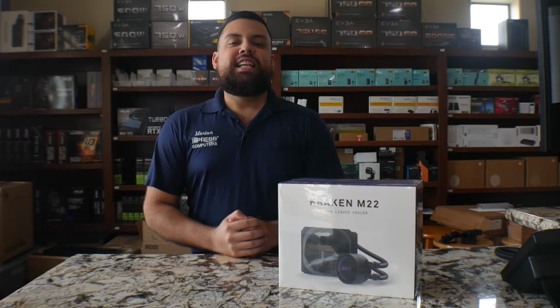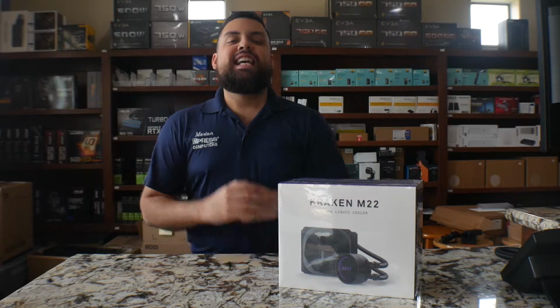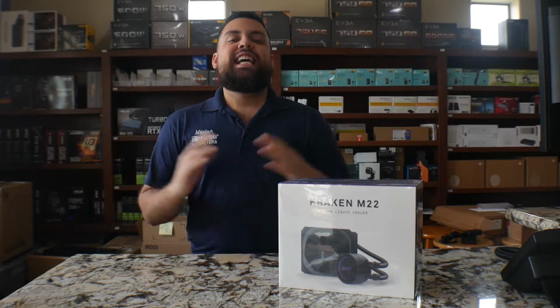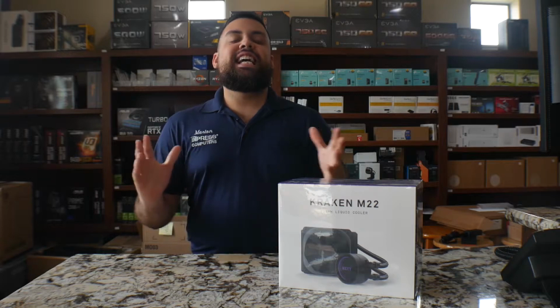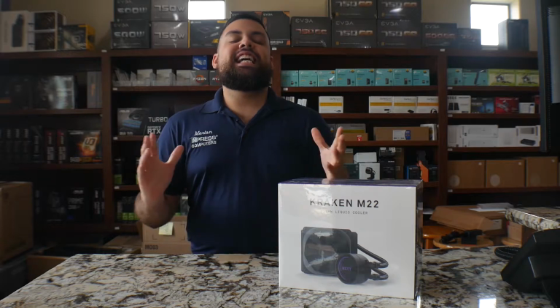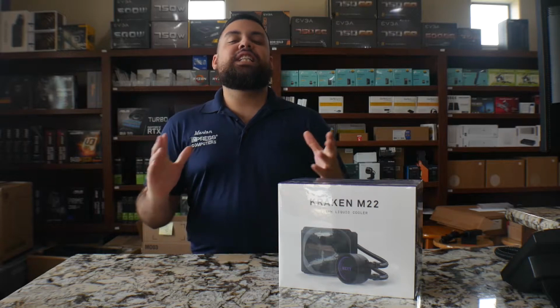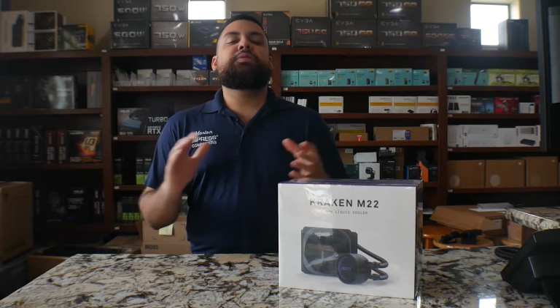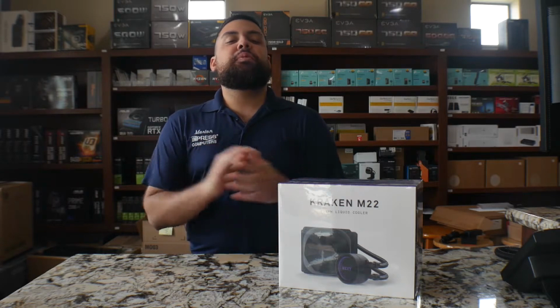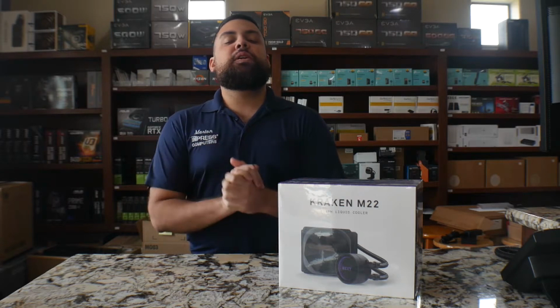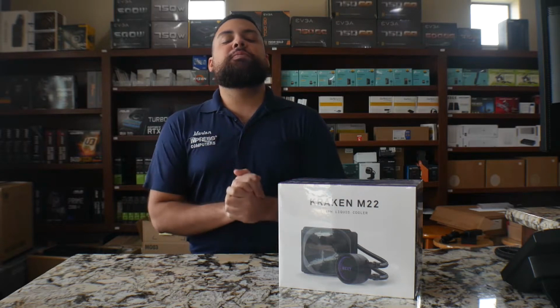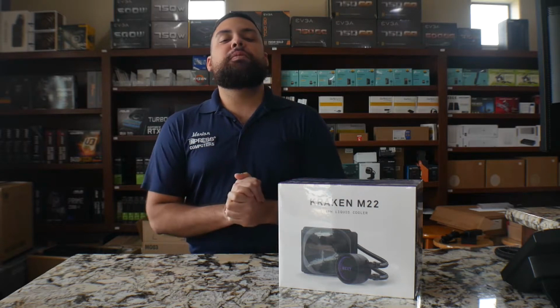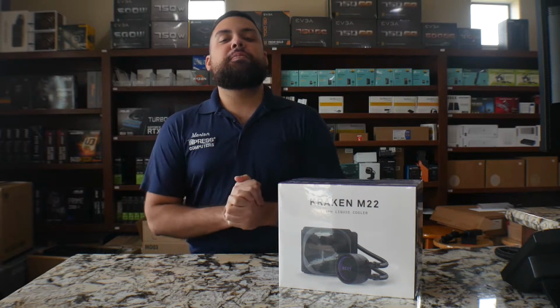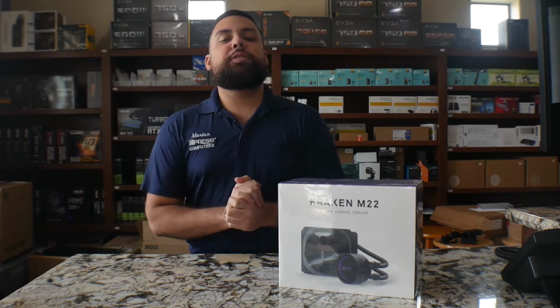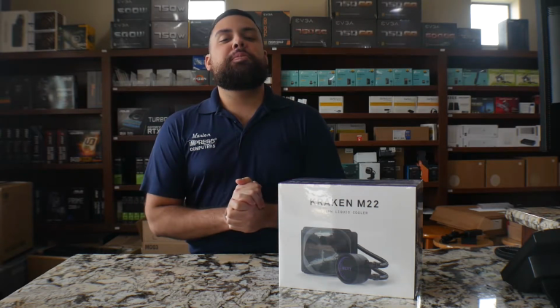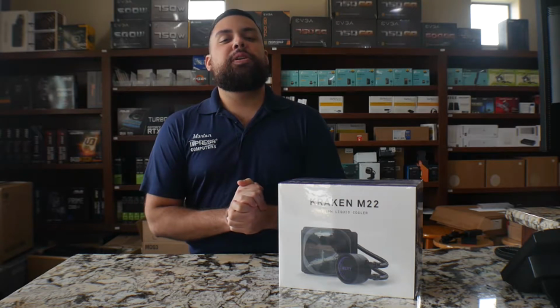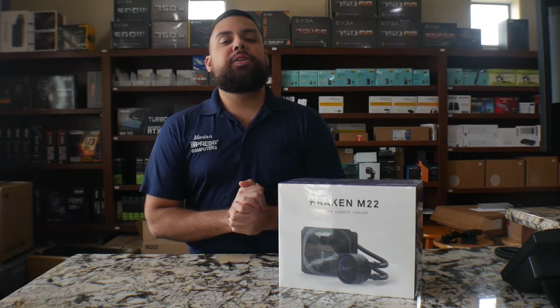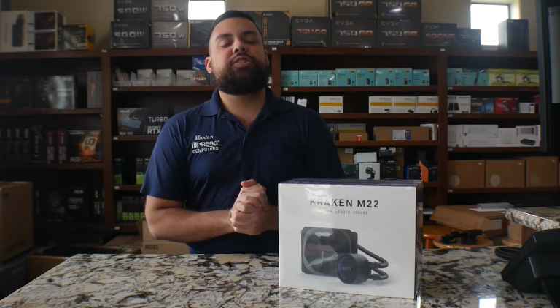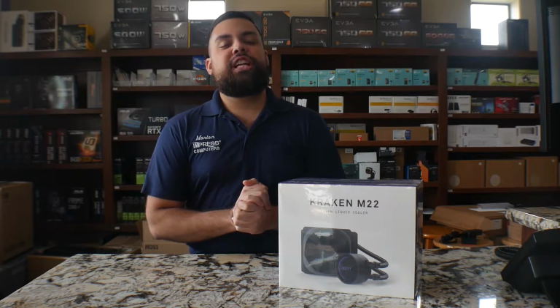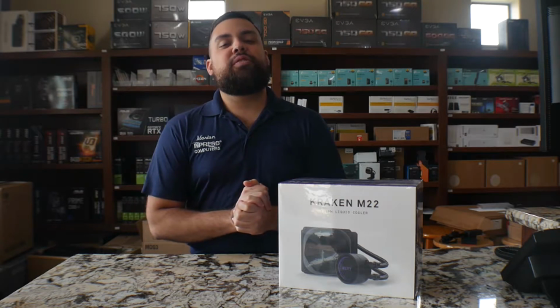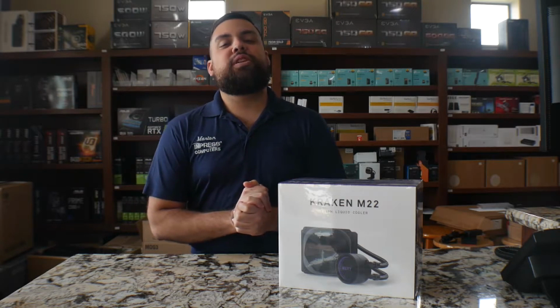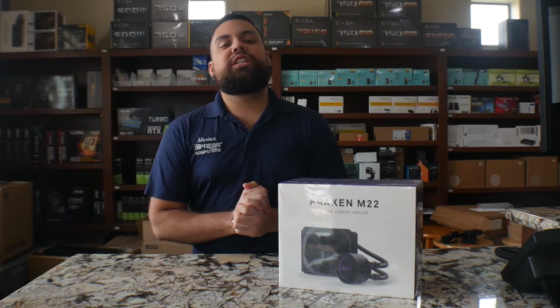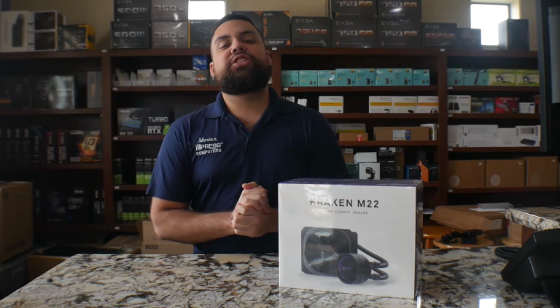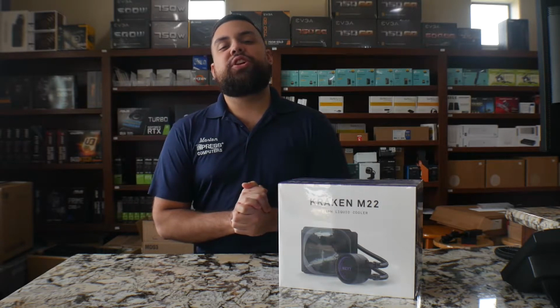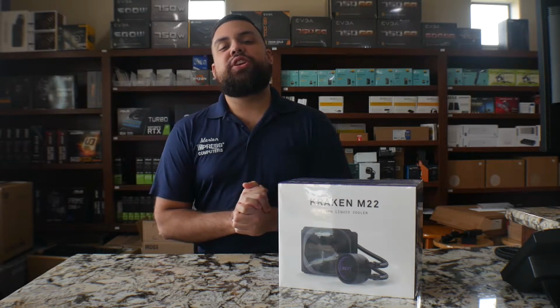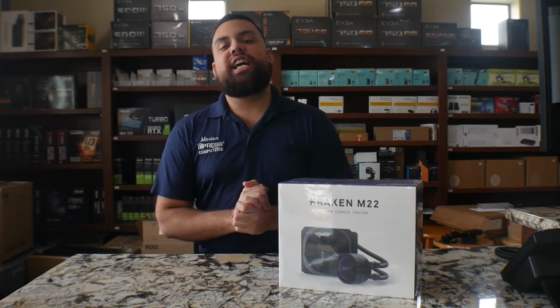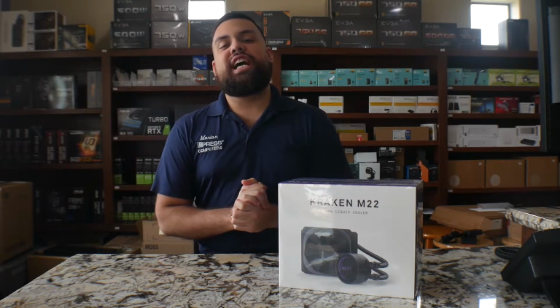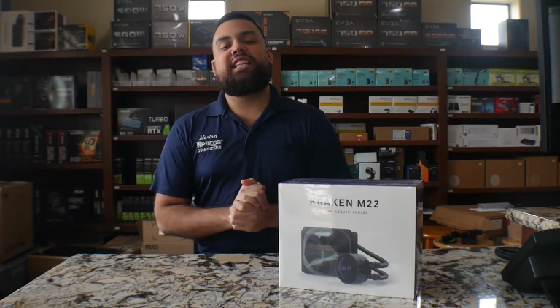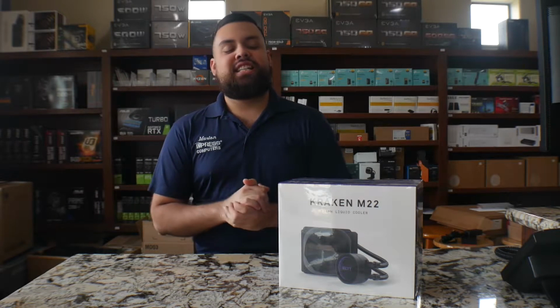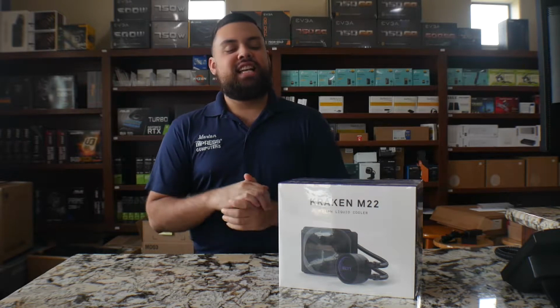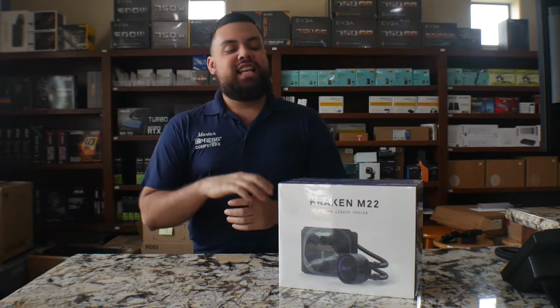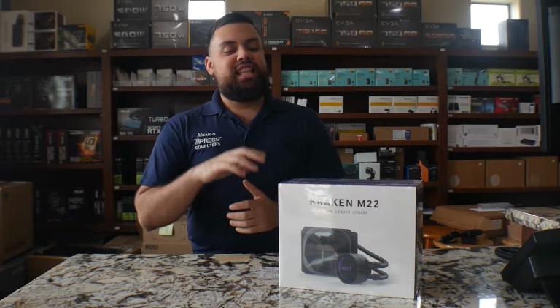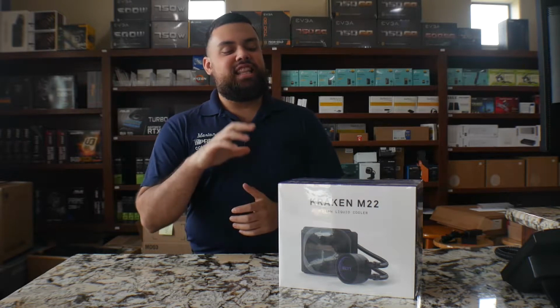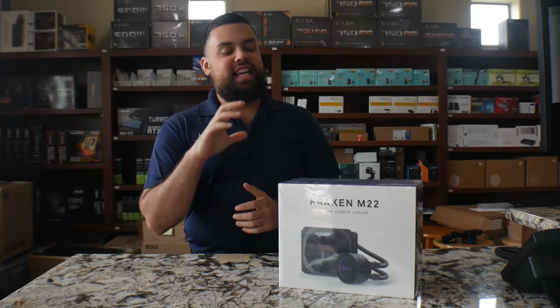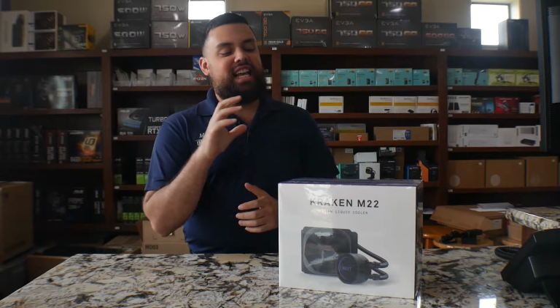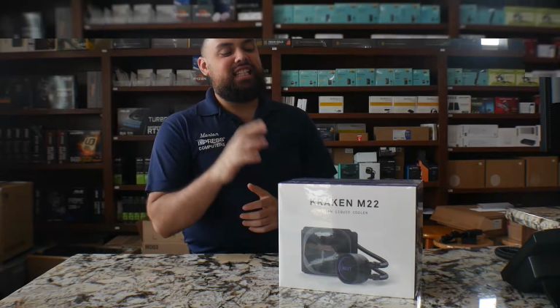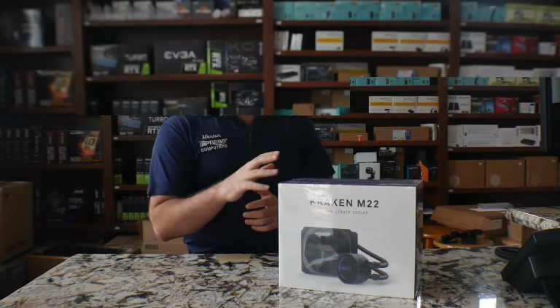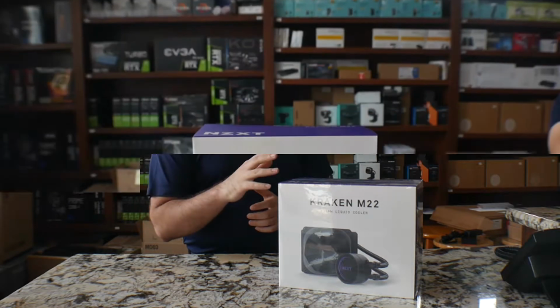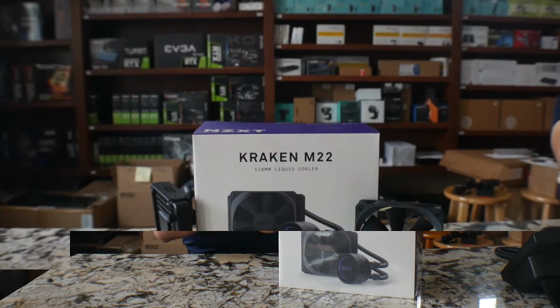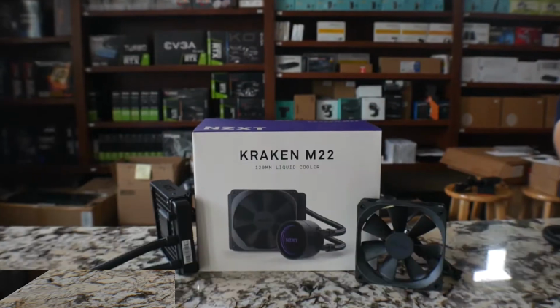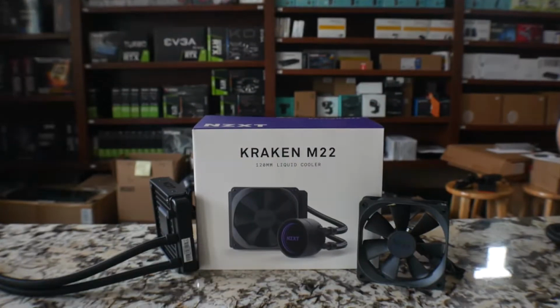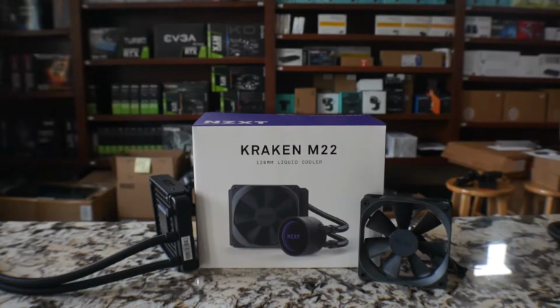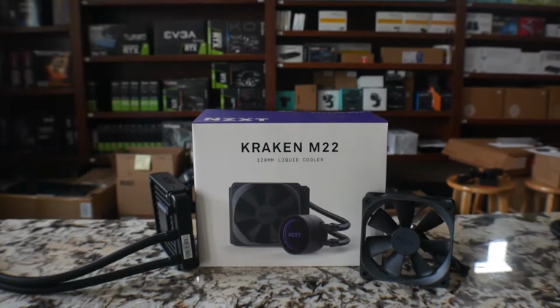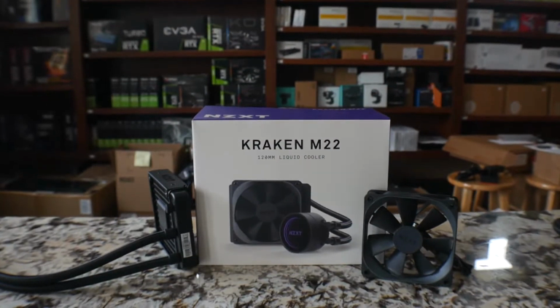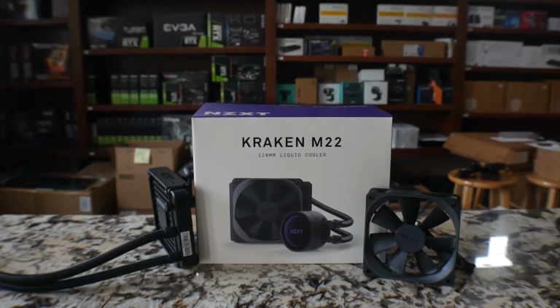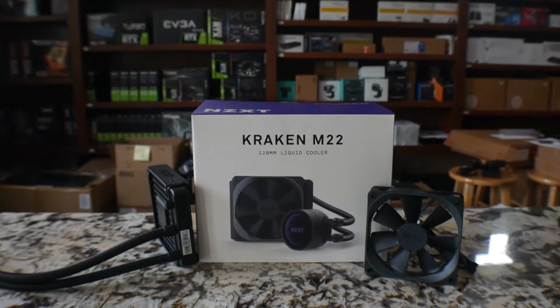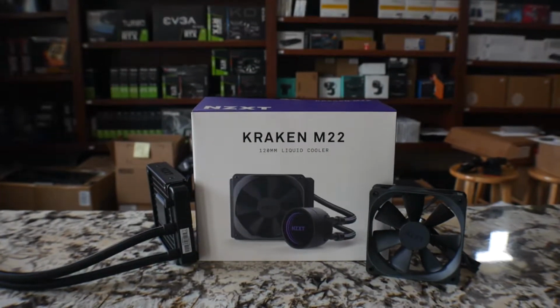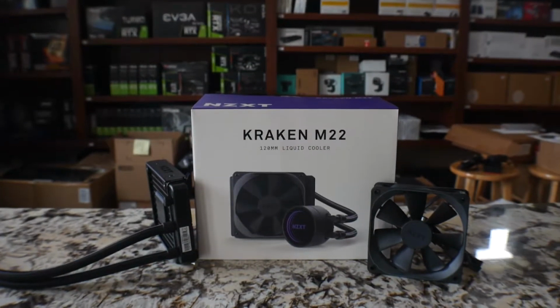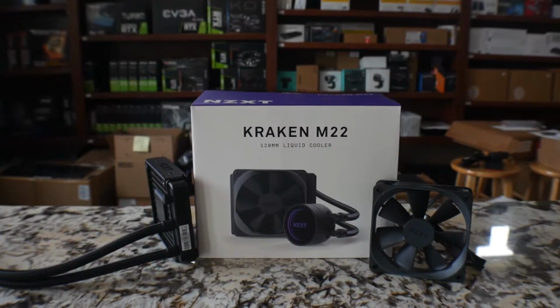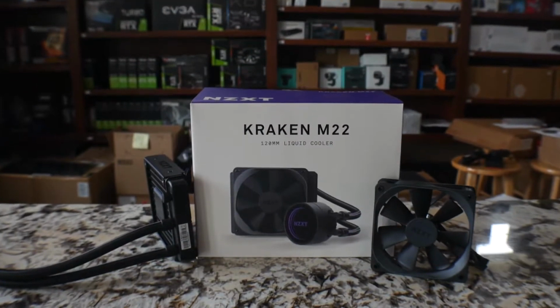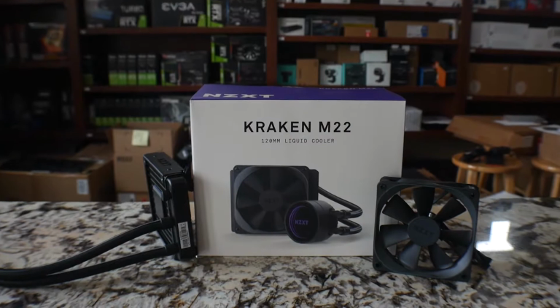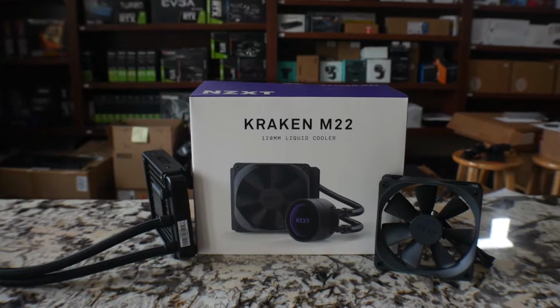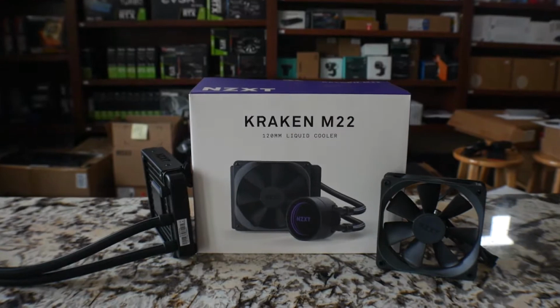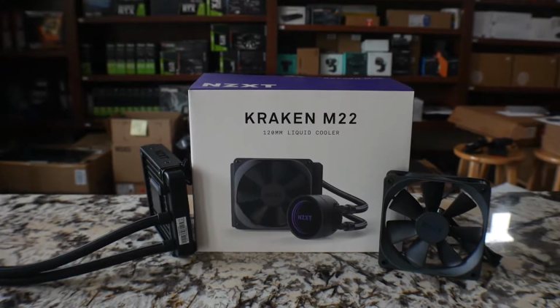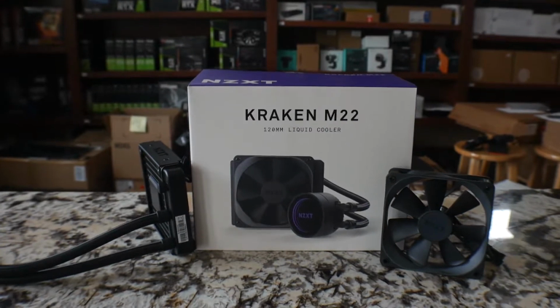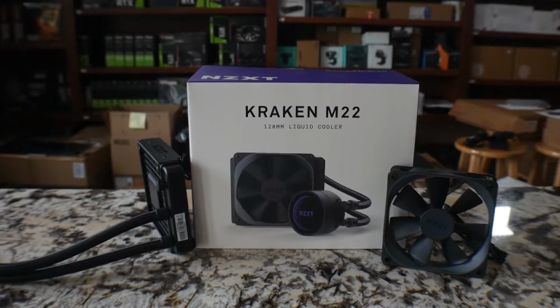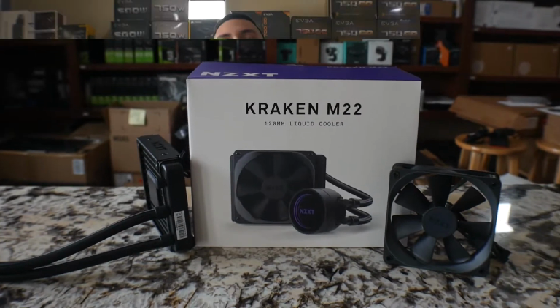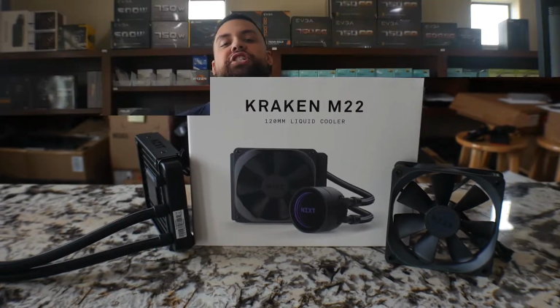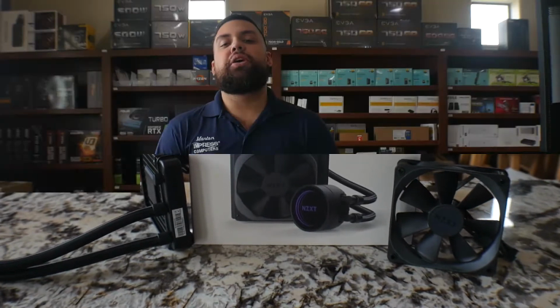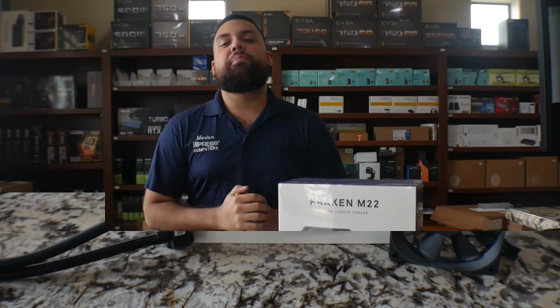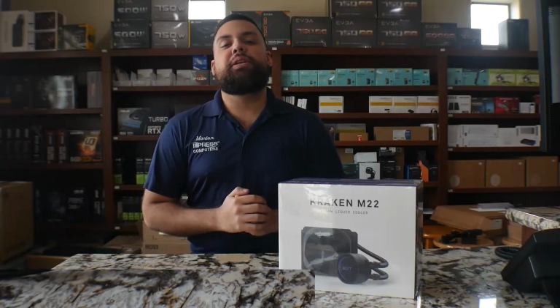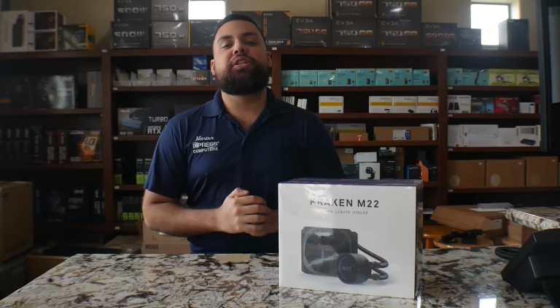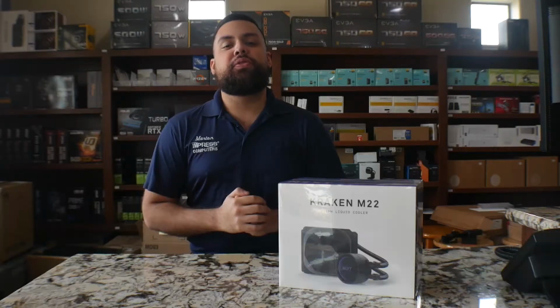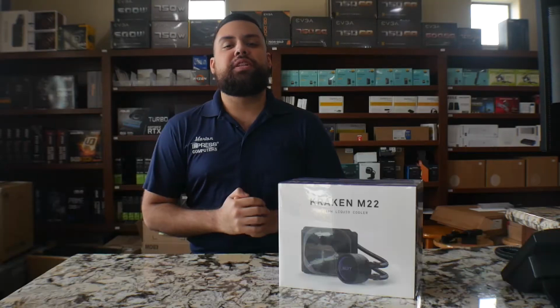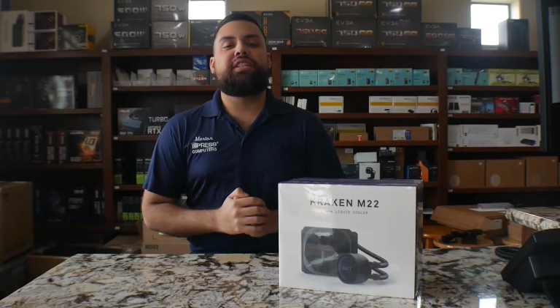Hey guys, it's Marlon from Impresspeeders. Today I want to show you guys the NZXT M22 Kraken, so let's go ahead and jump into it.